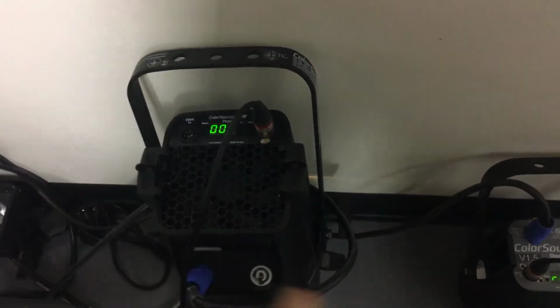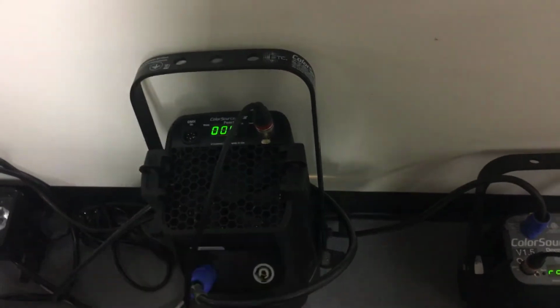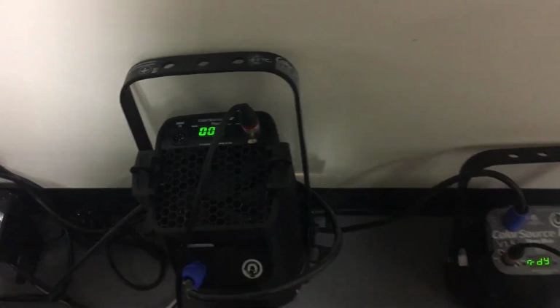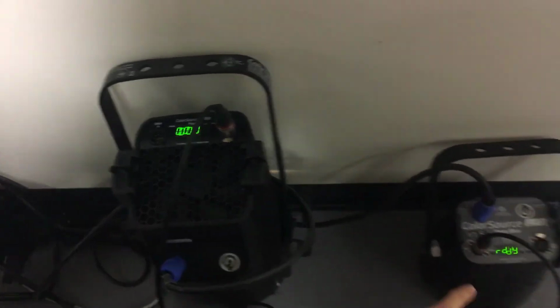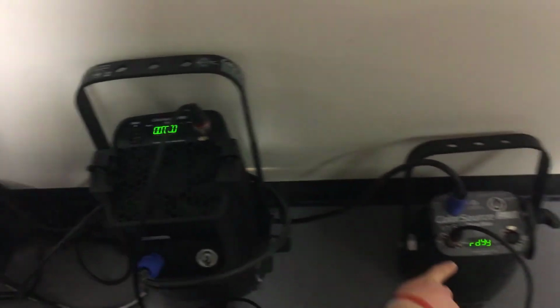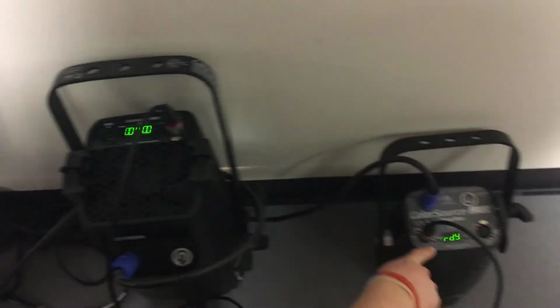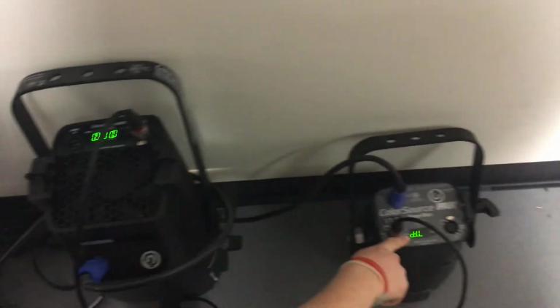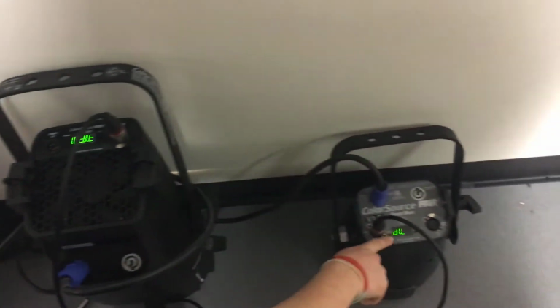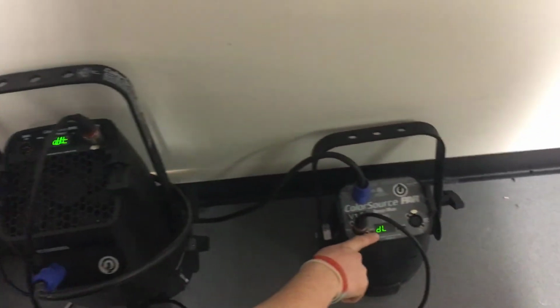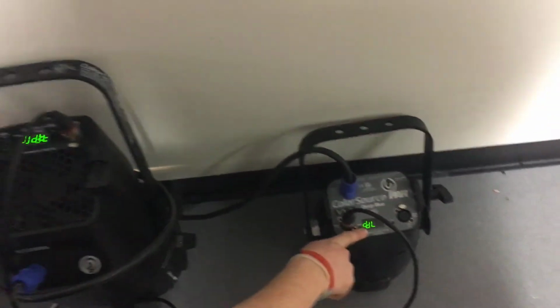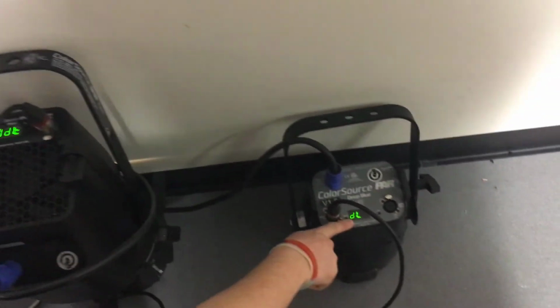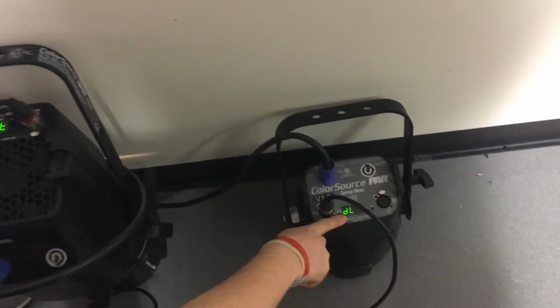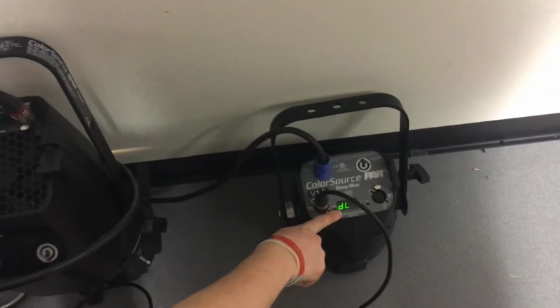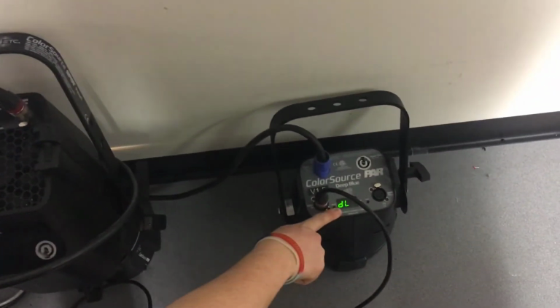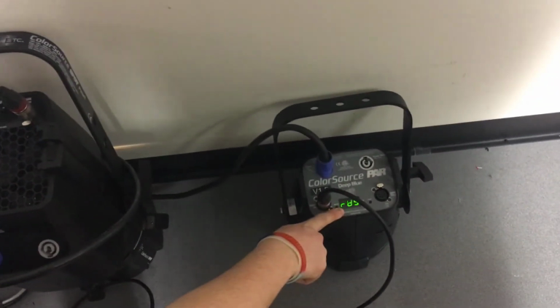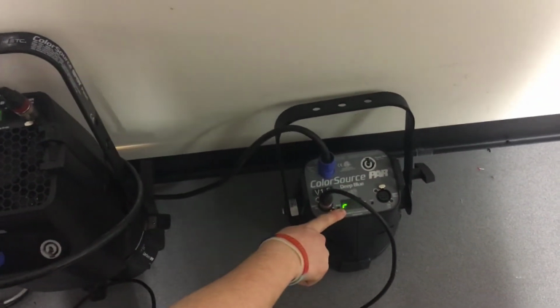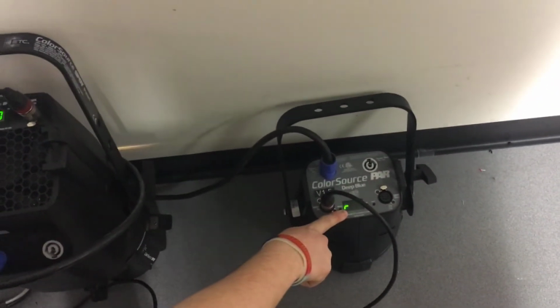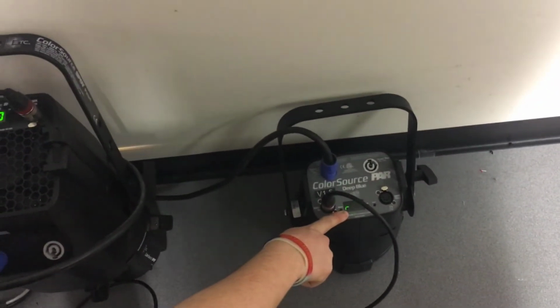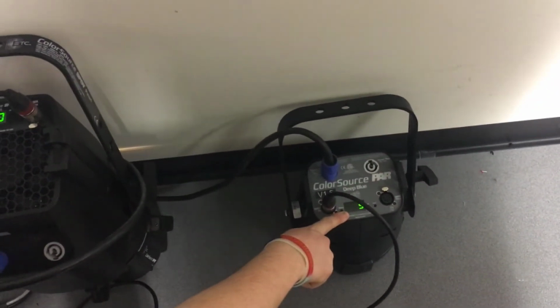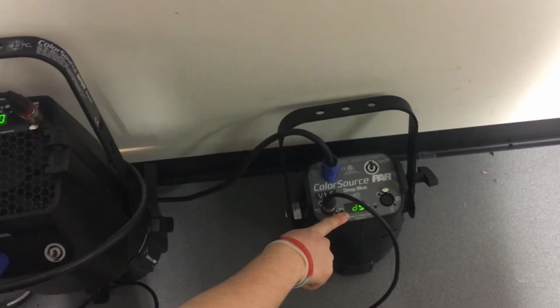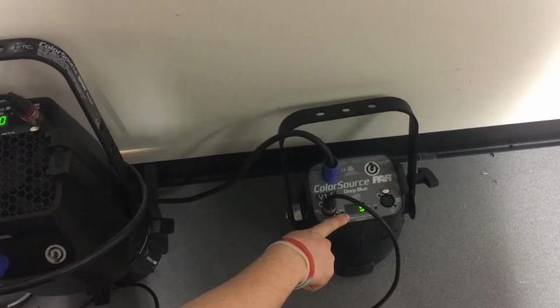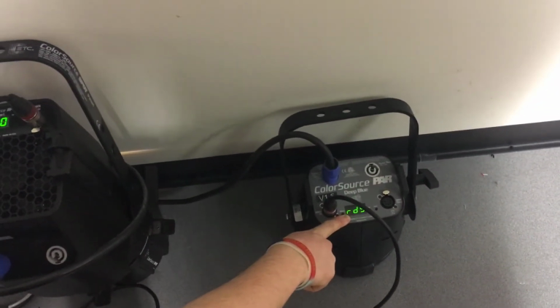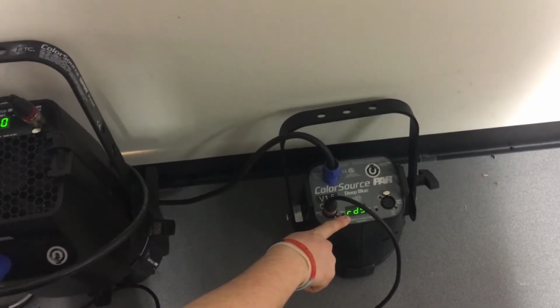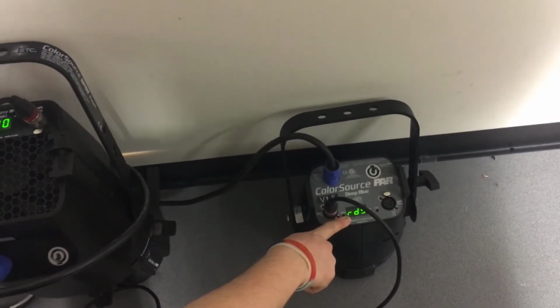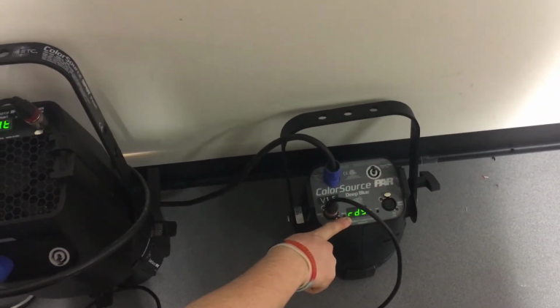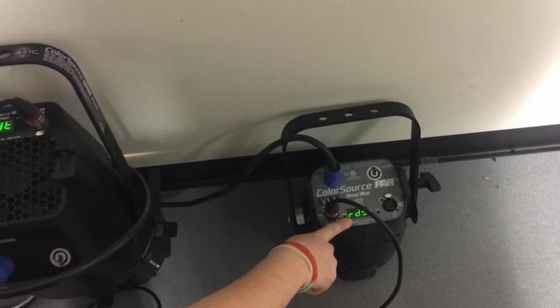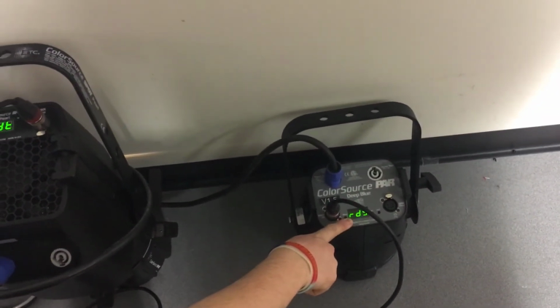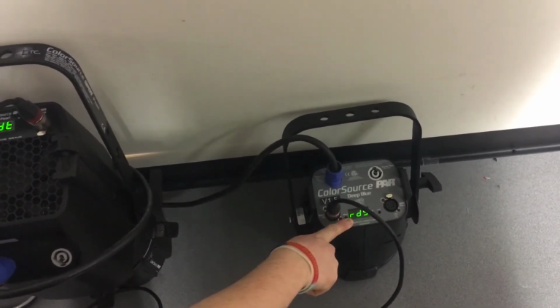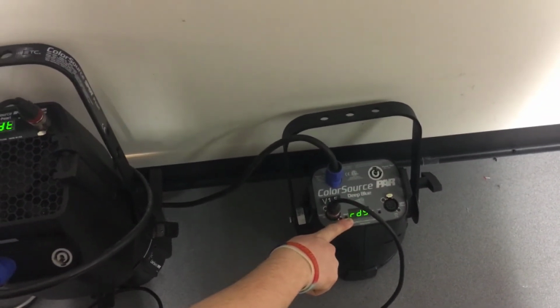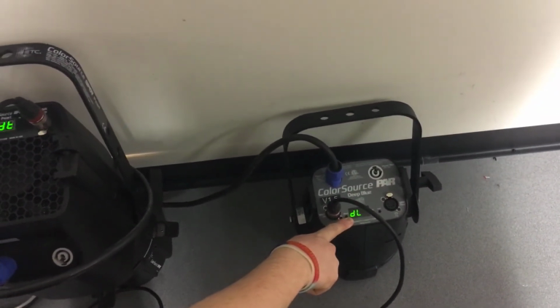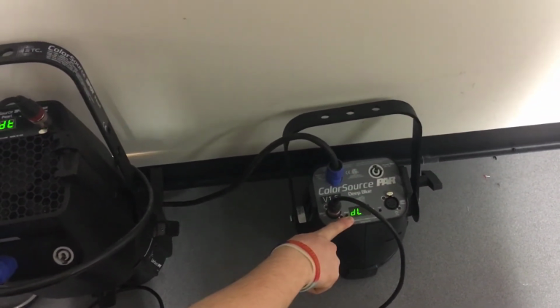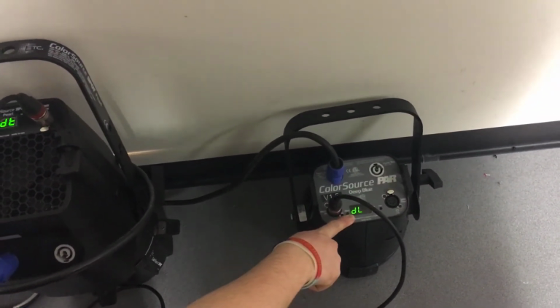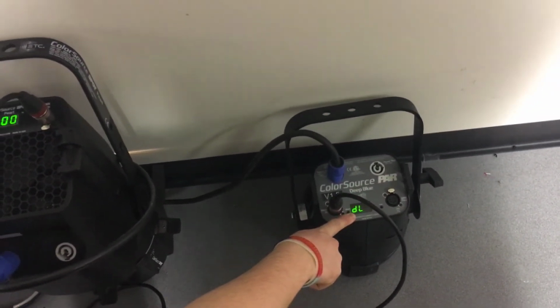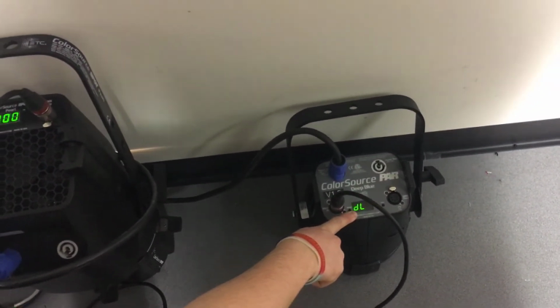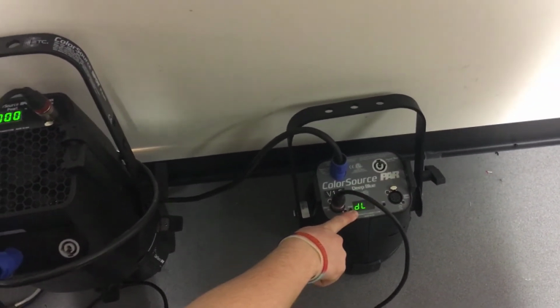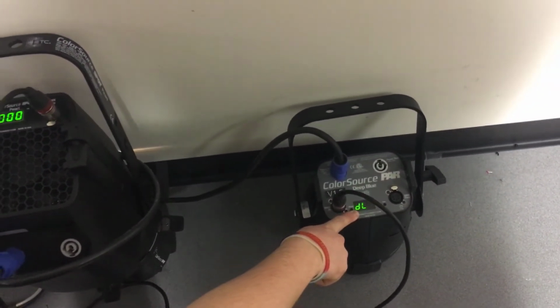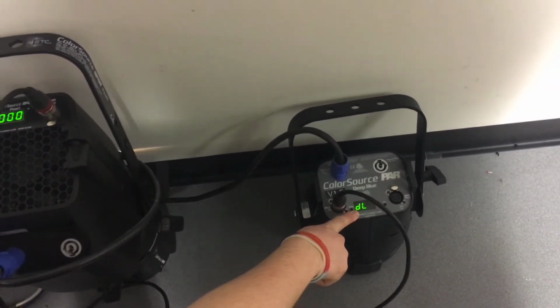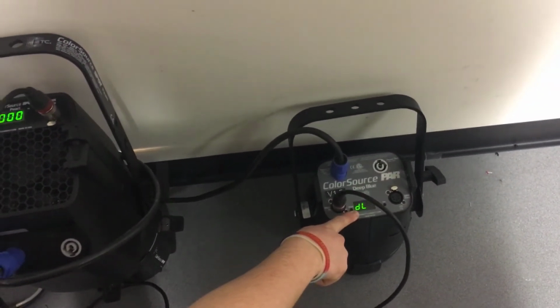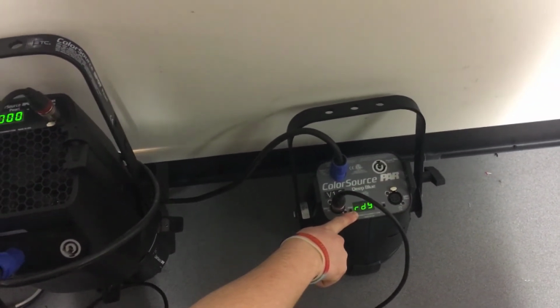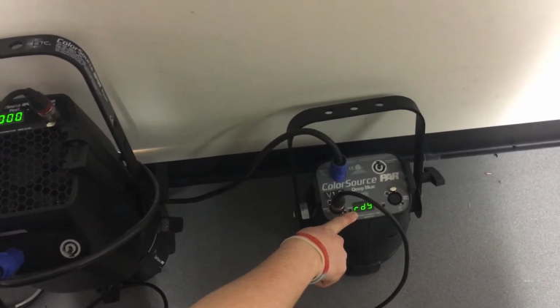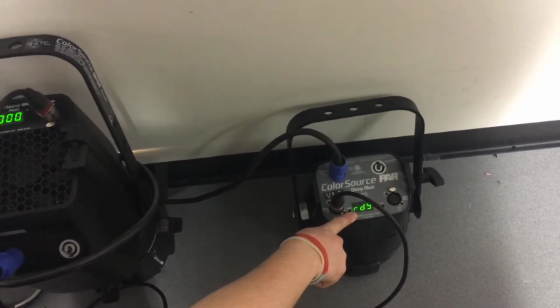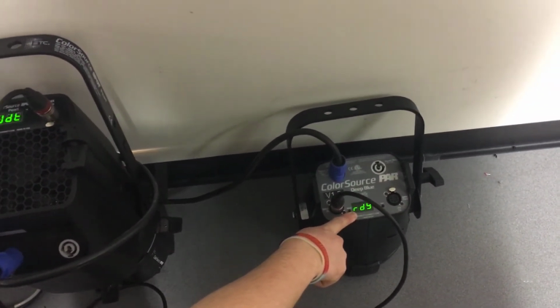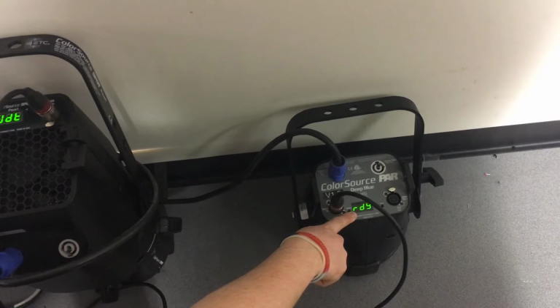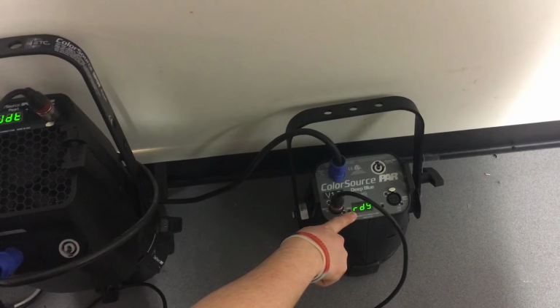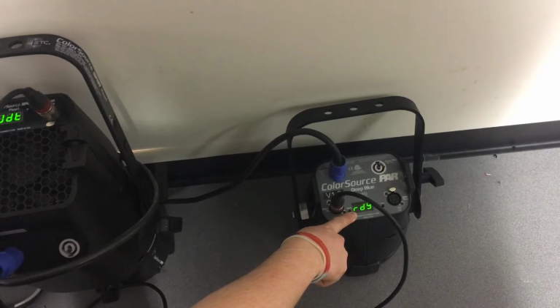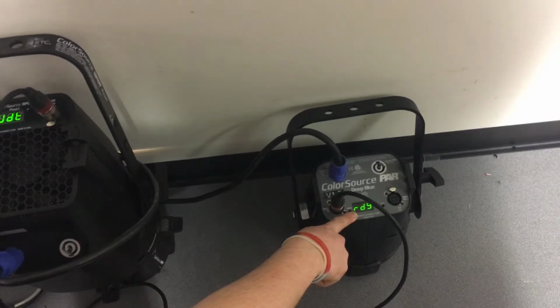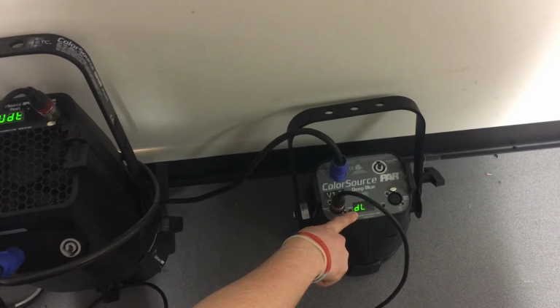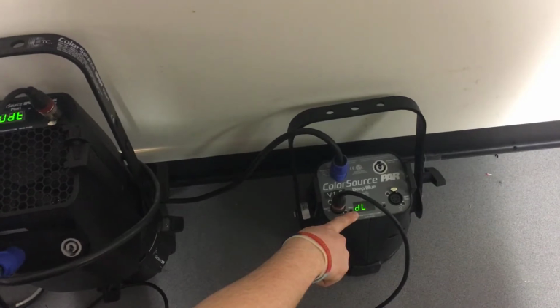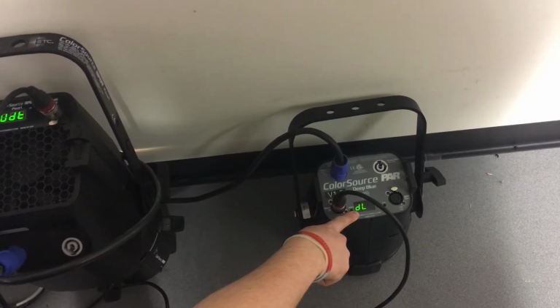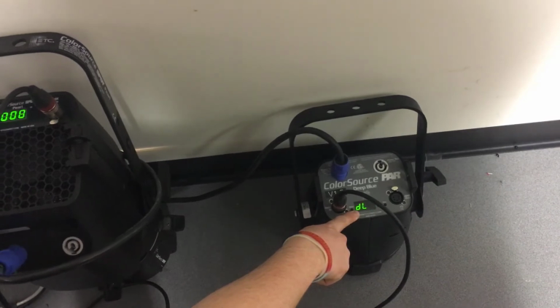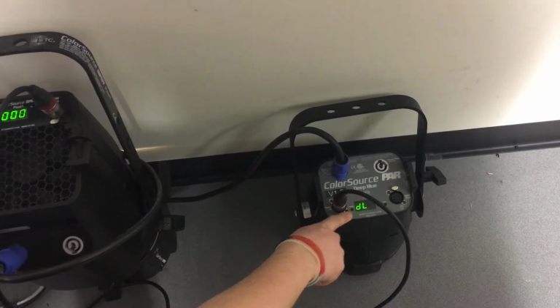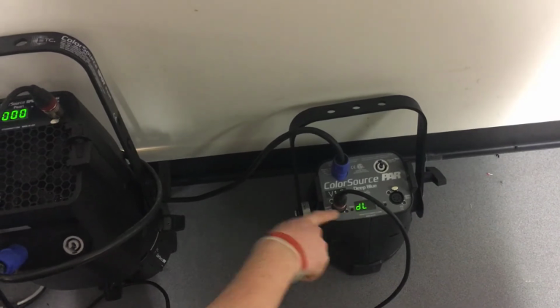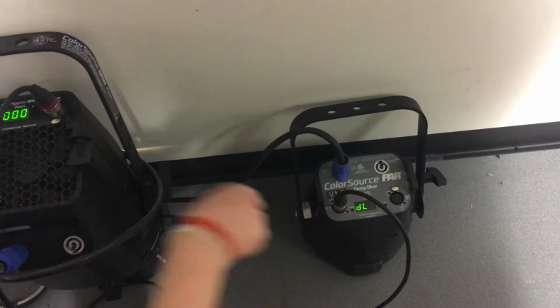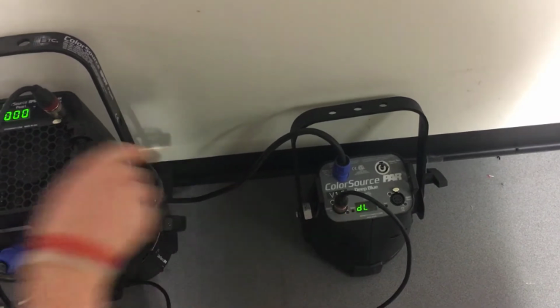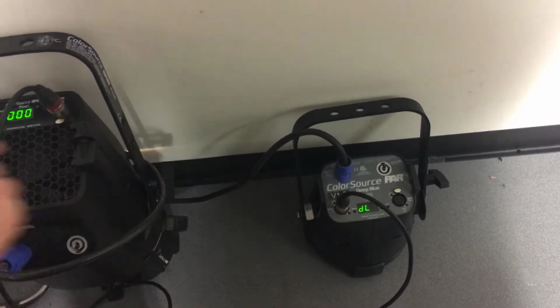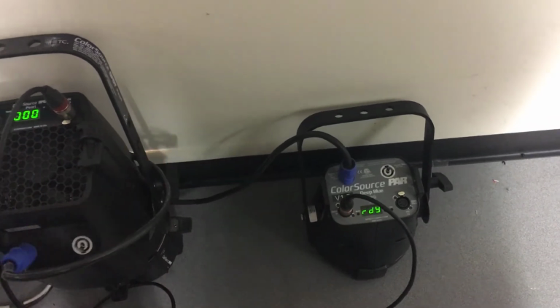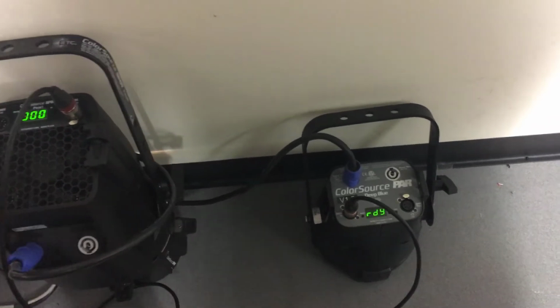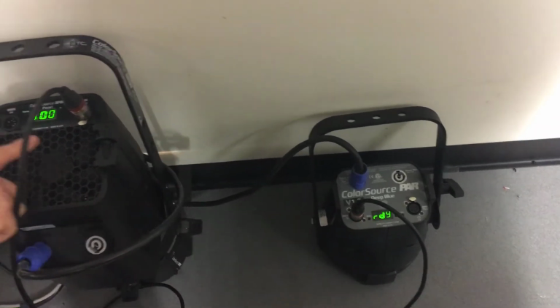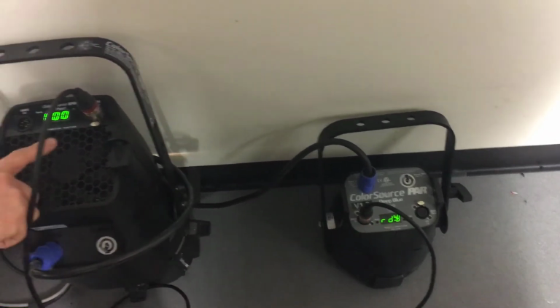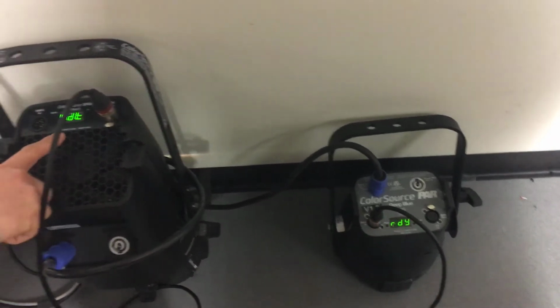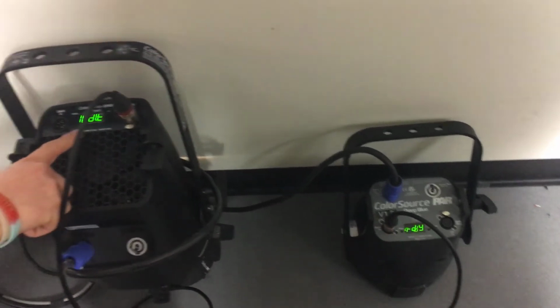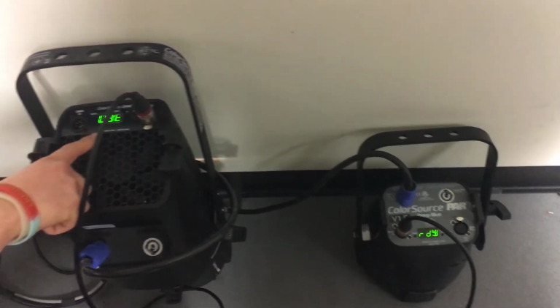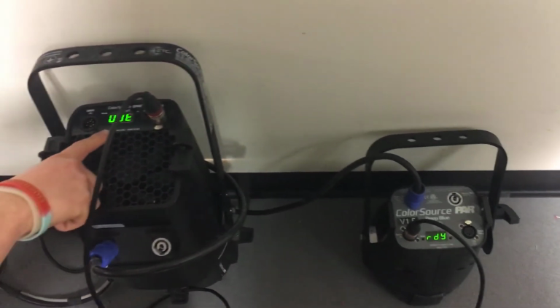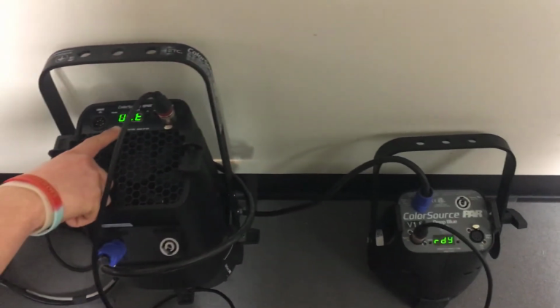See how the second fixture boots into download mode. The firmware push has now started. This could take around 10 to 20 minutes.